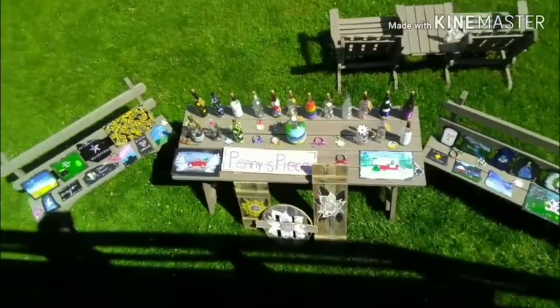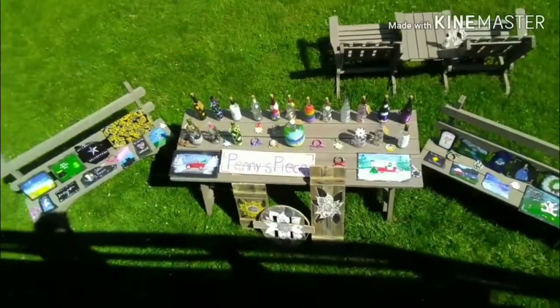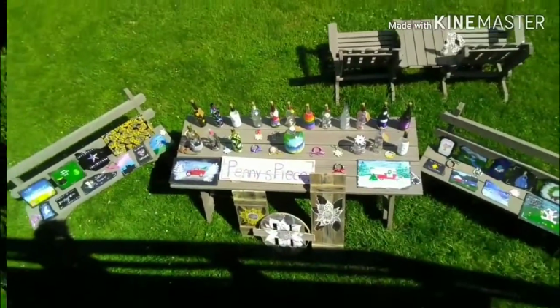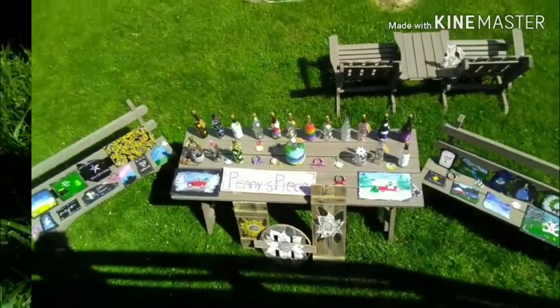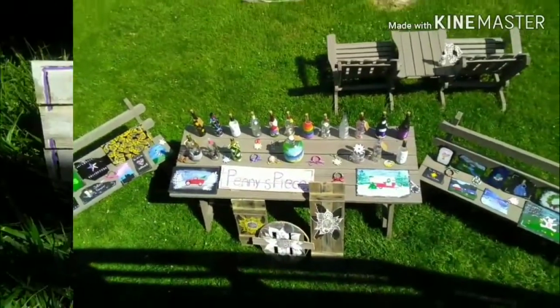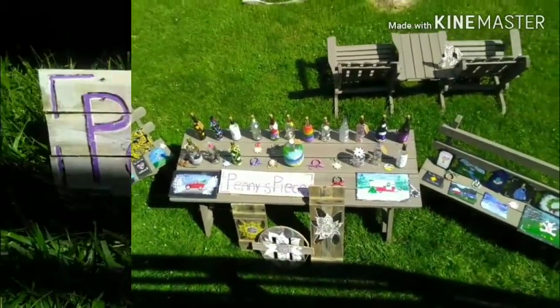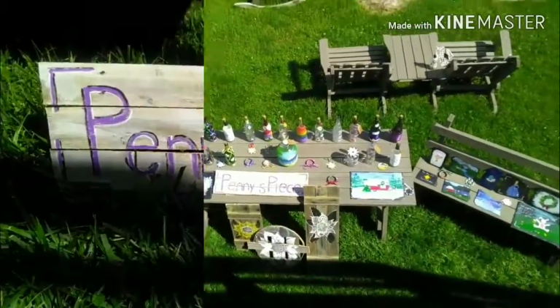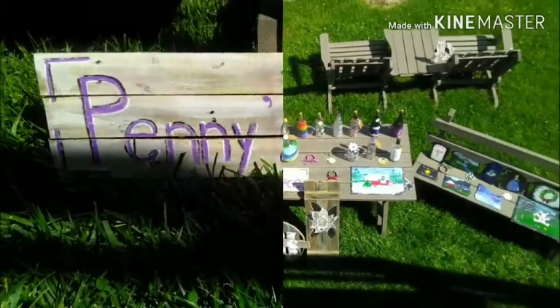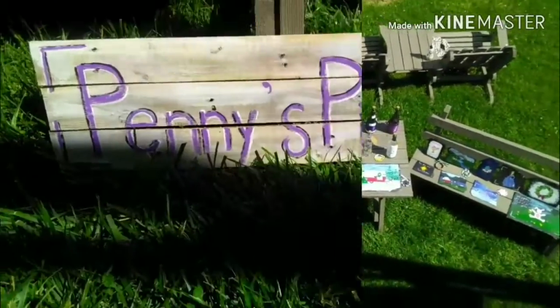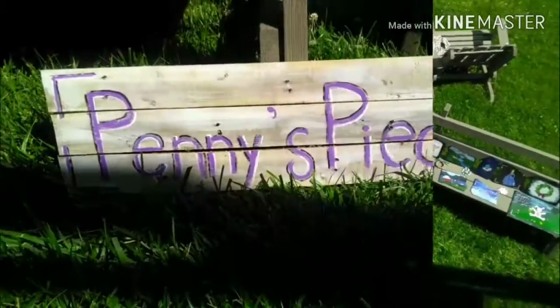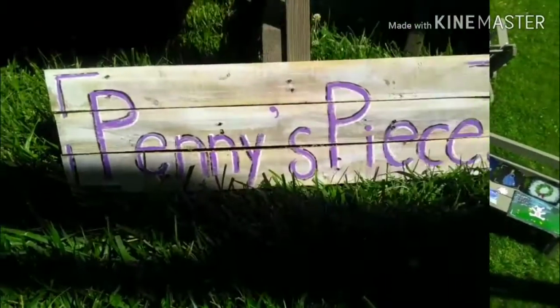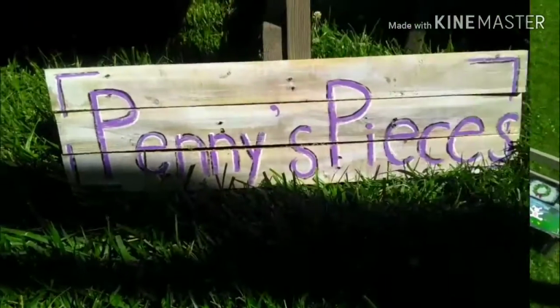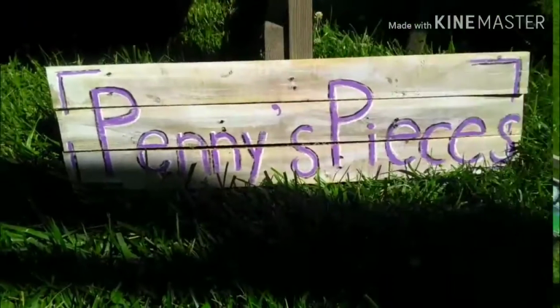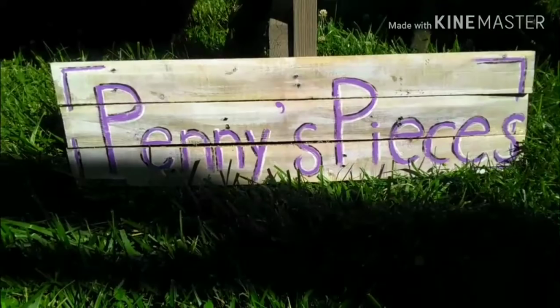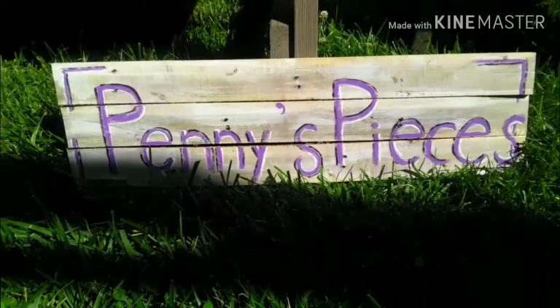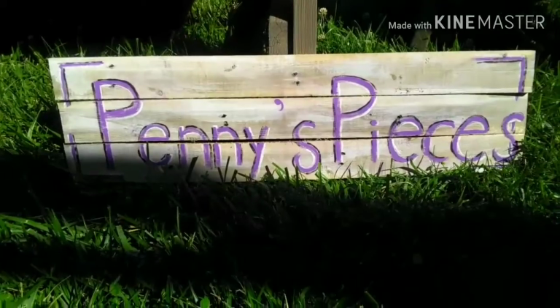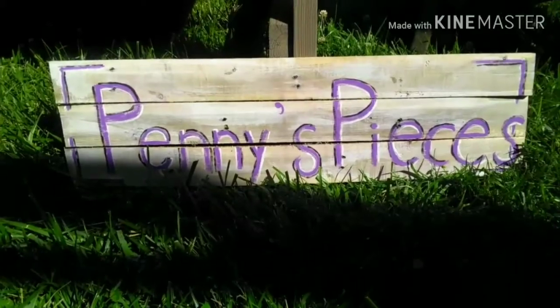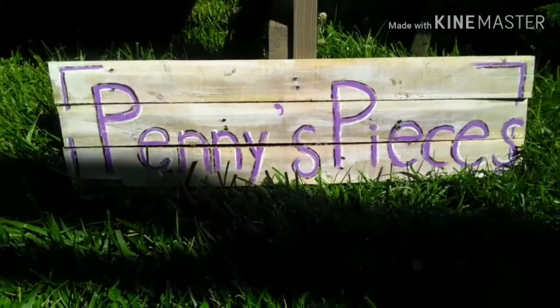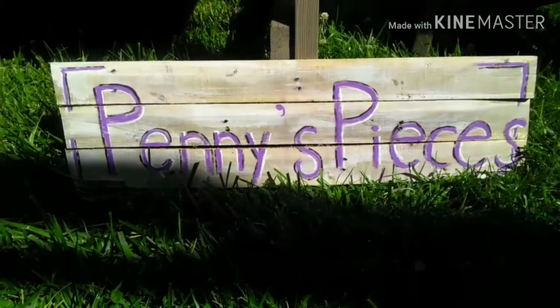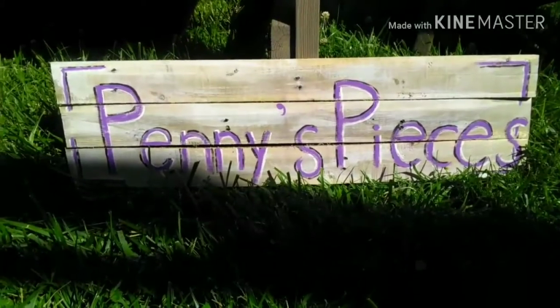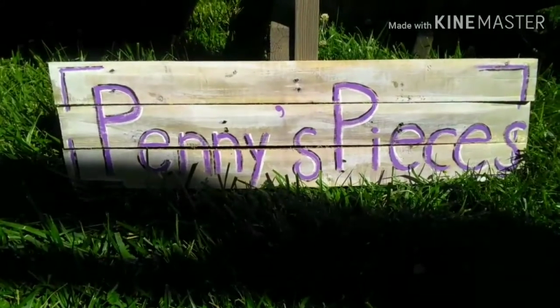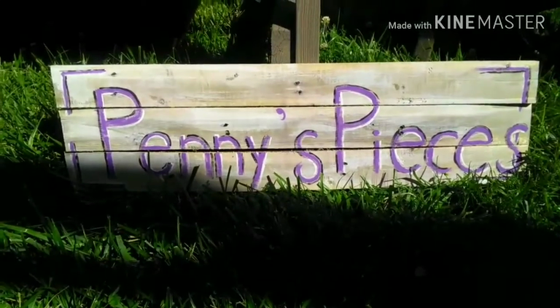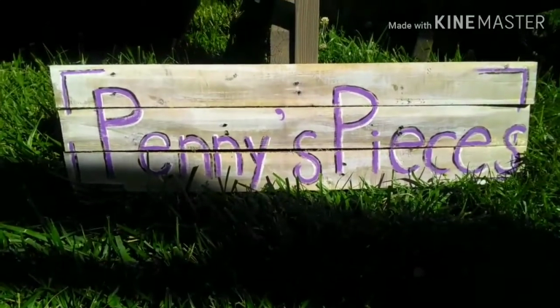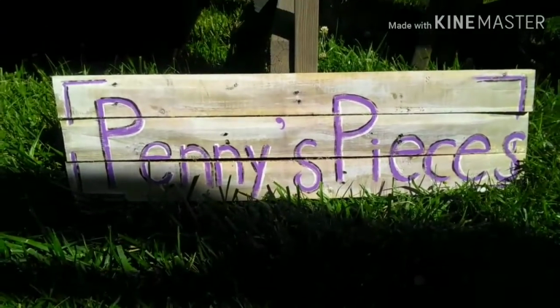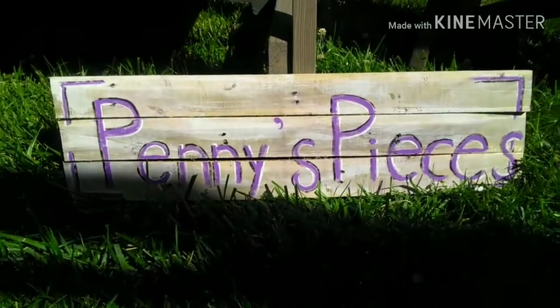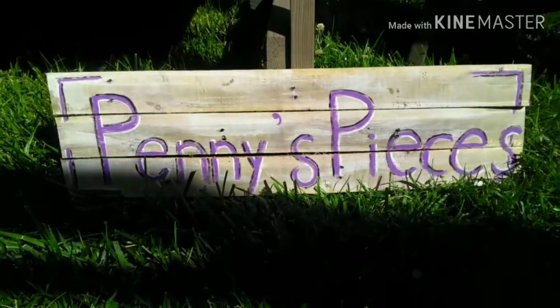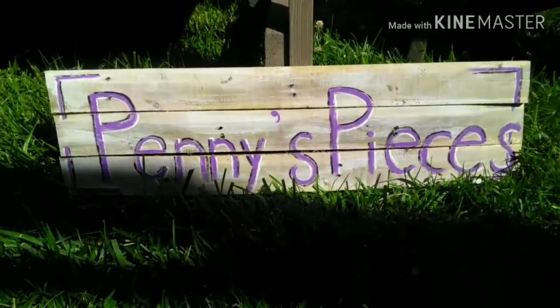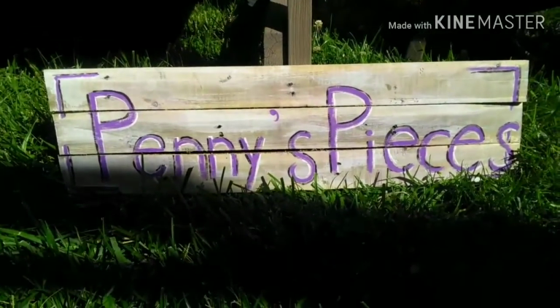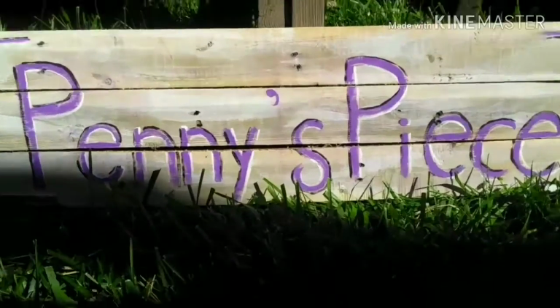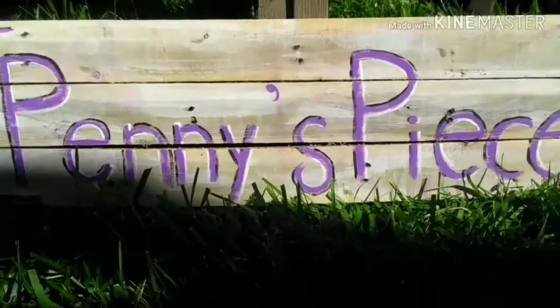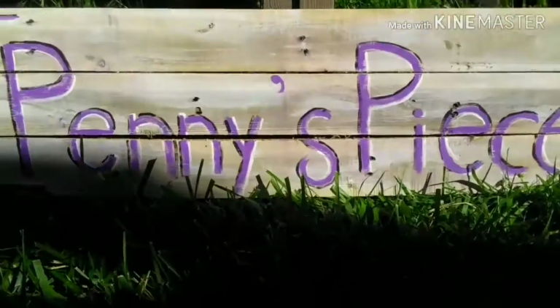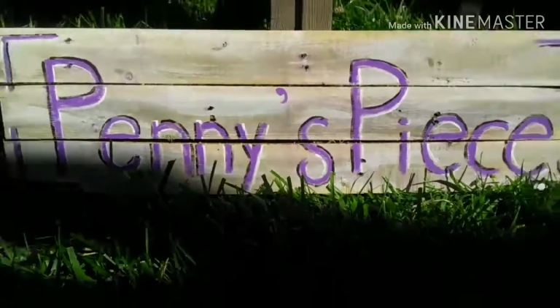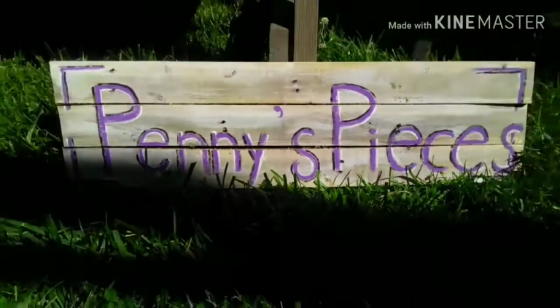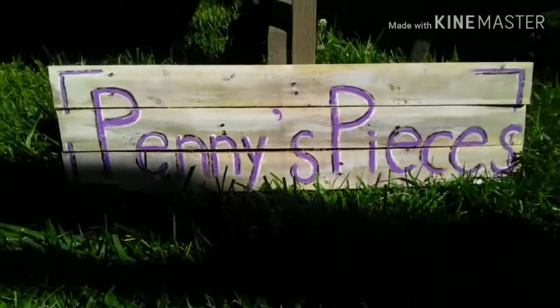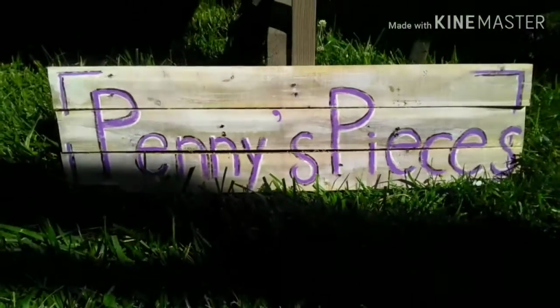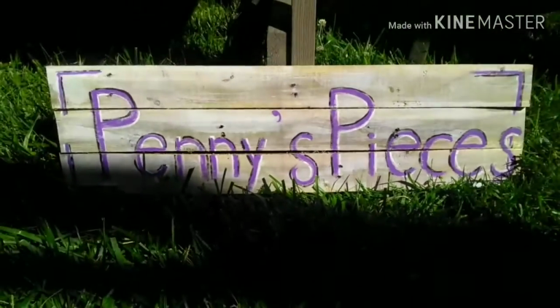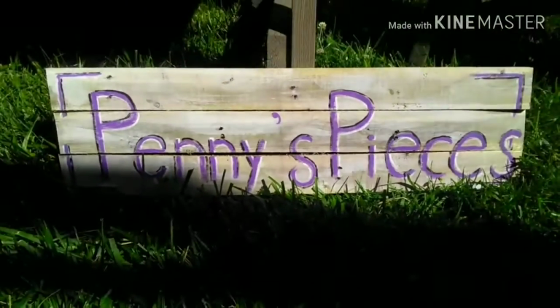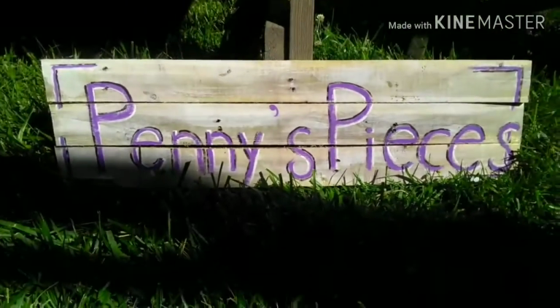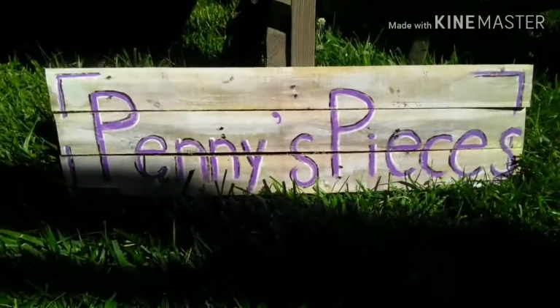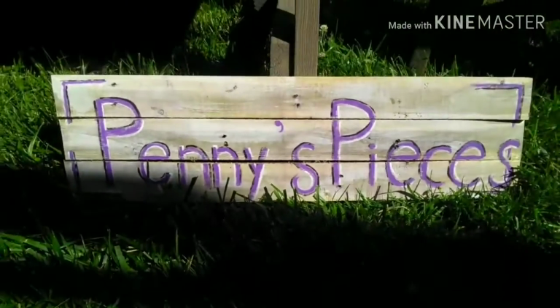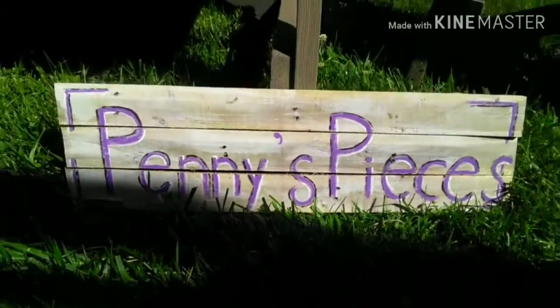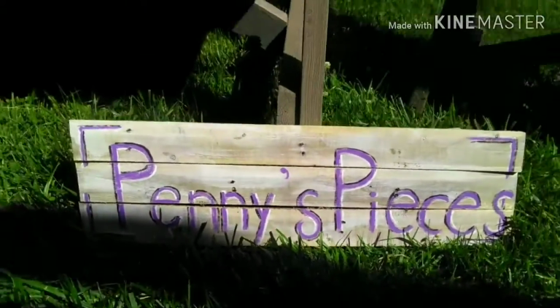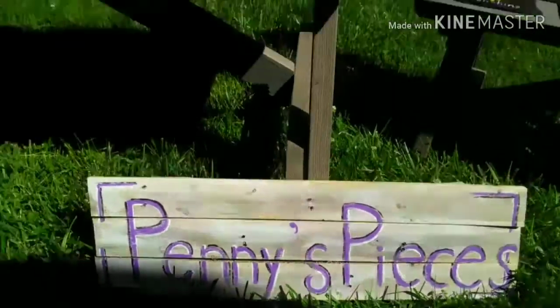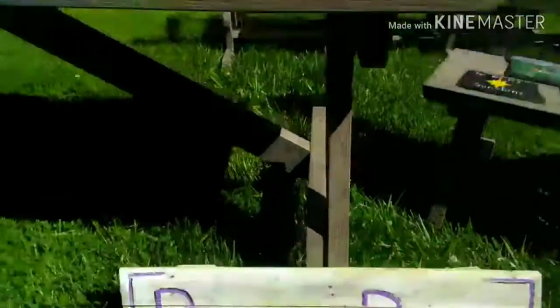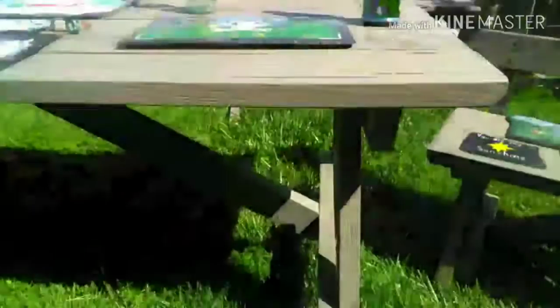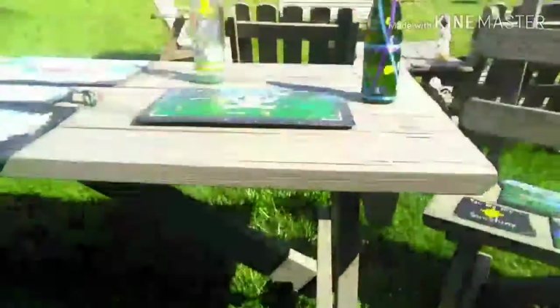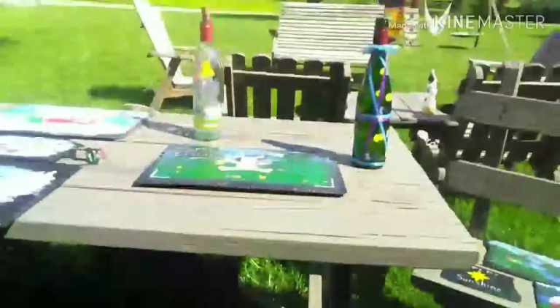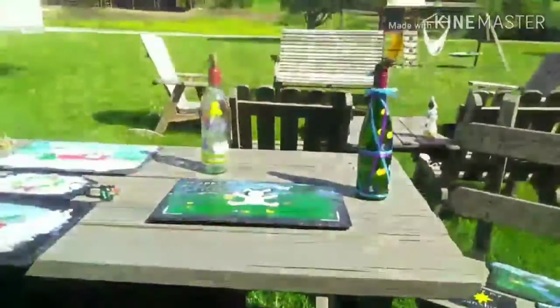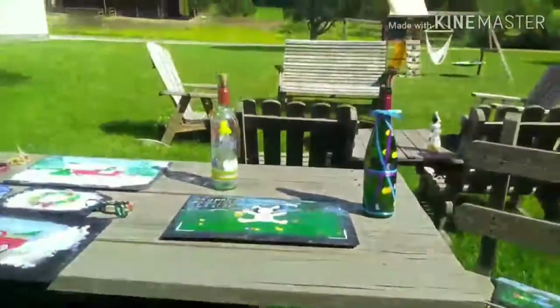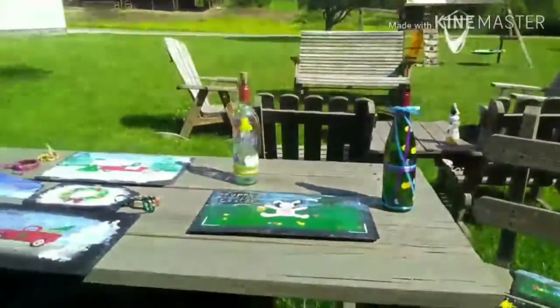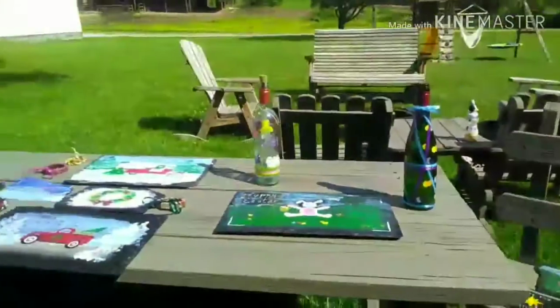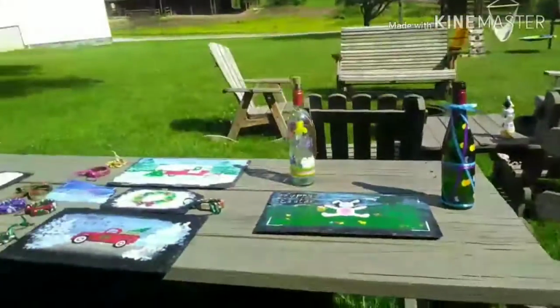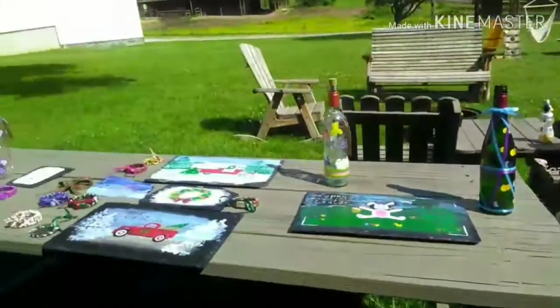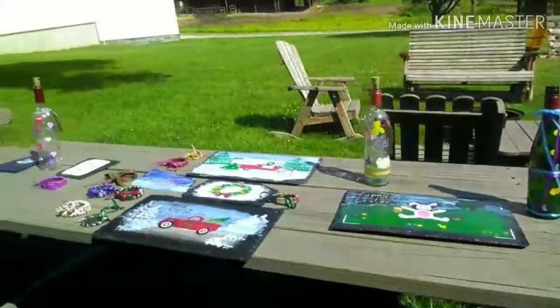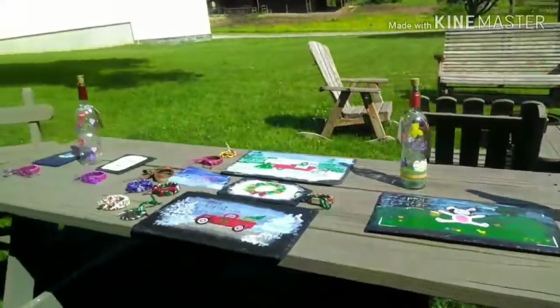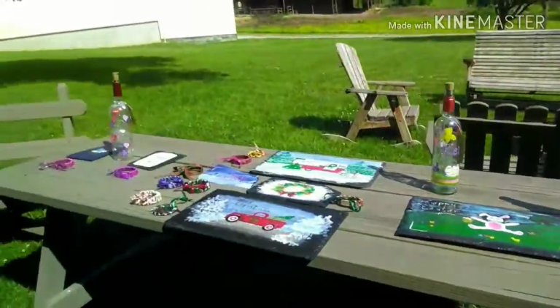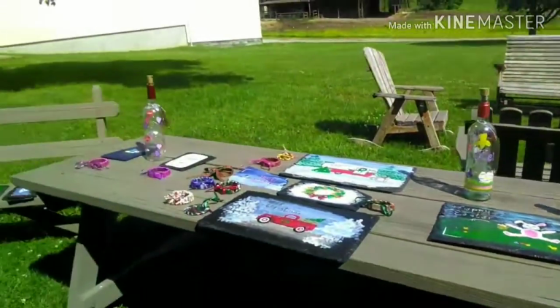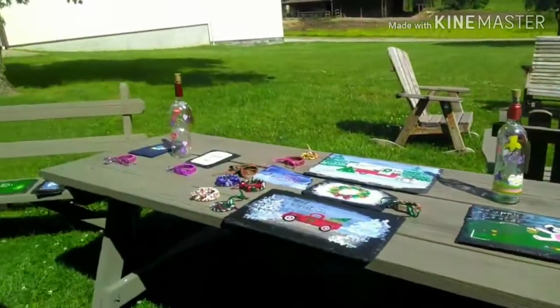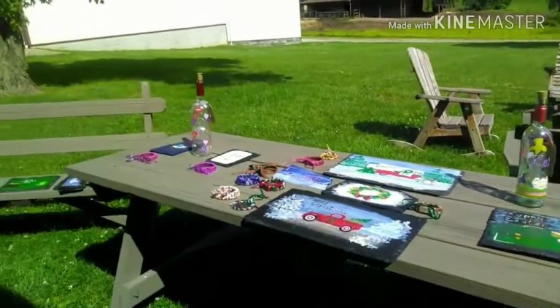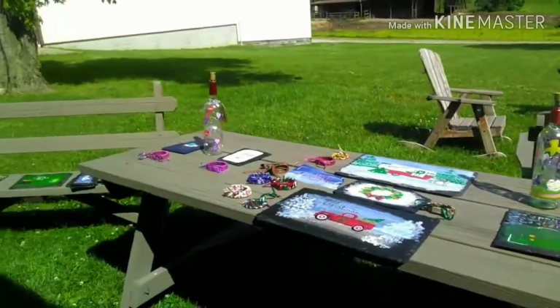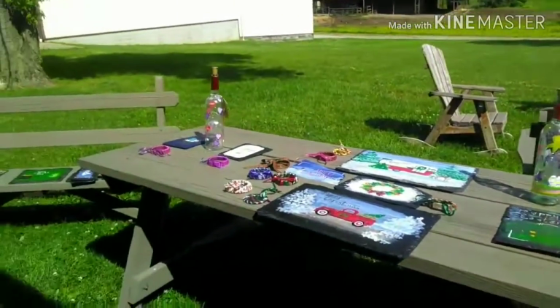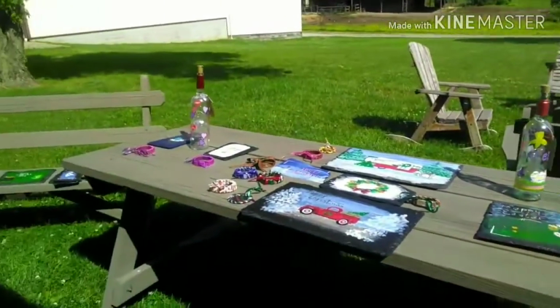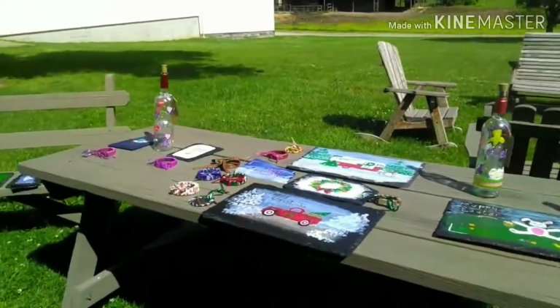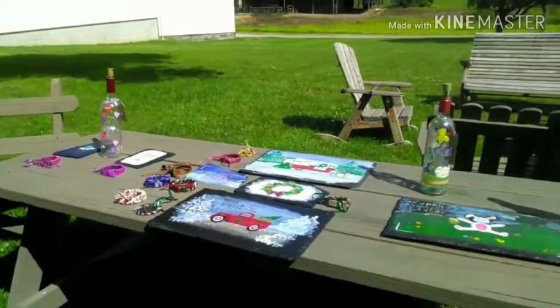Hello and welcome to Penny's Pieces. I am Penny's daughter. Today I have the holiday ones to show you.